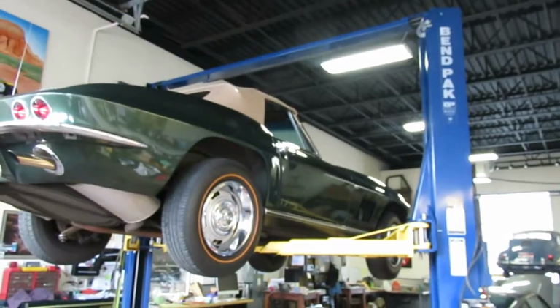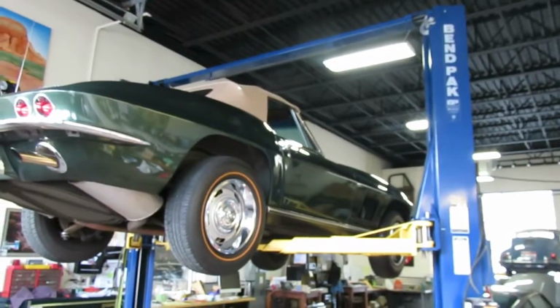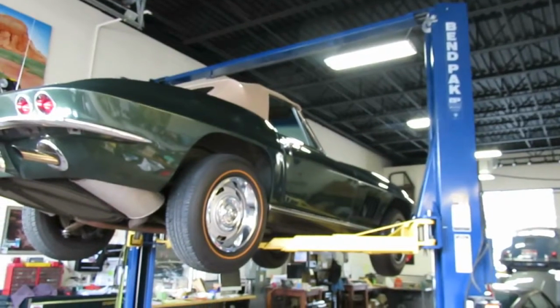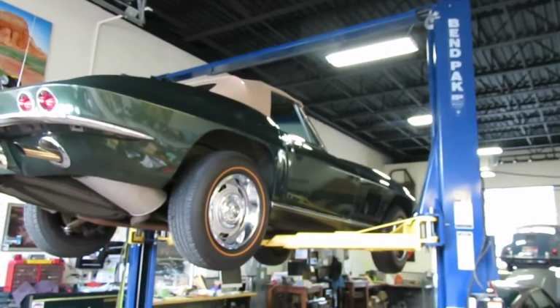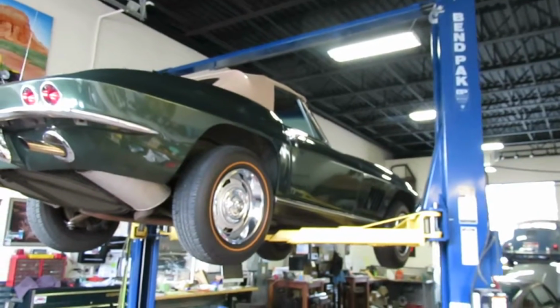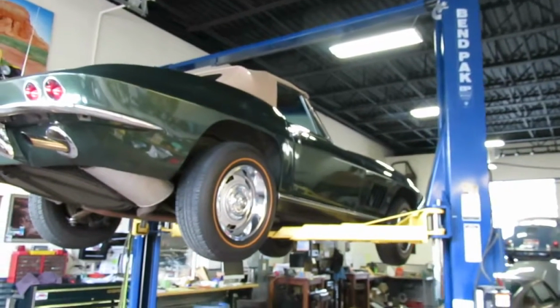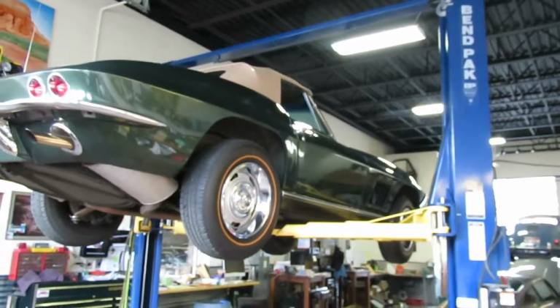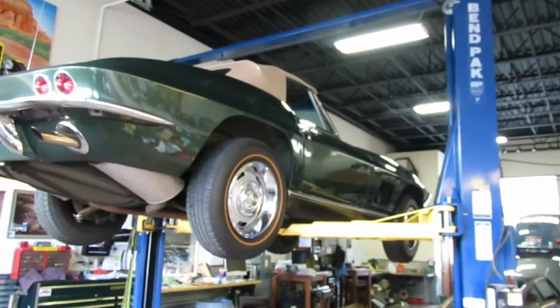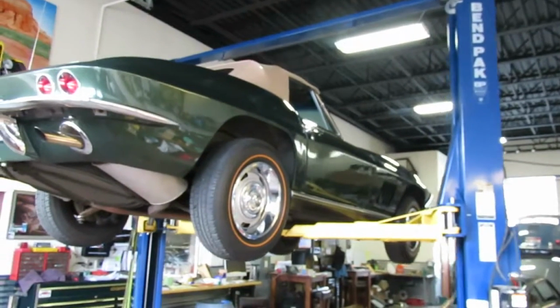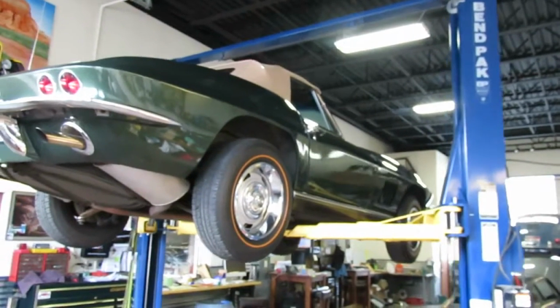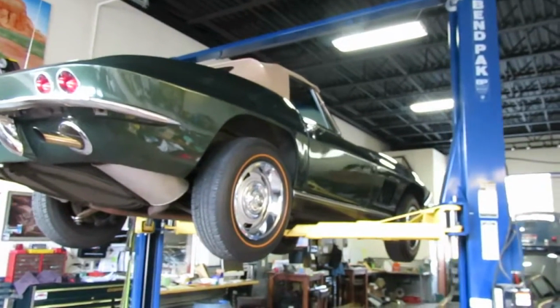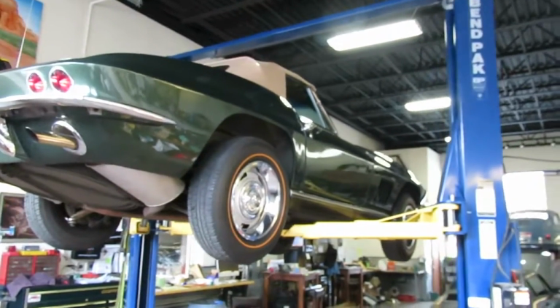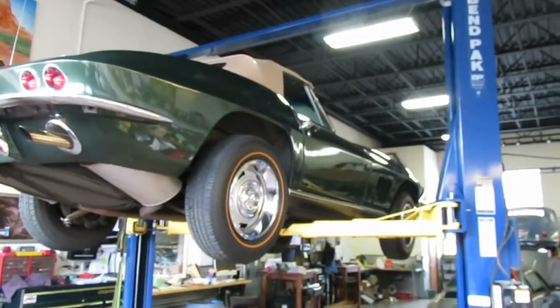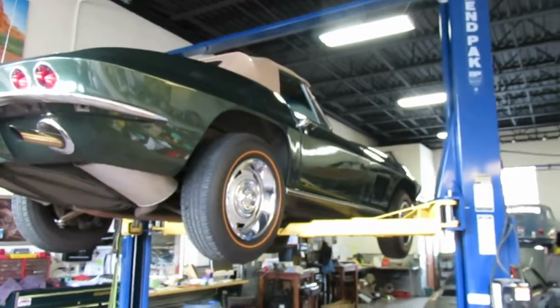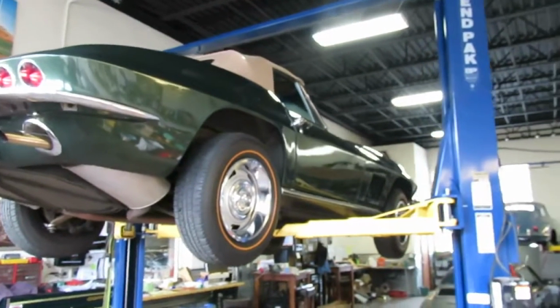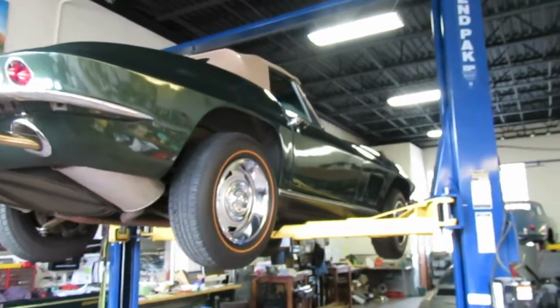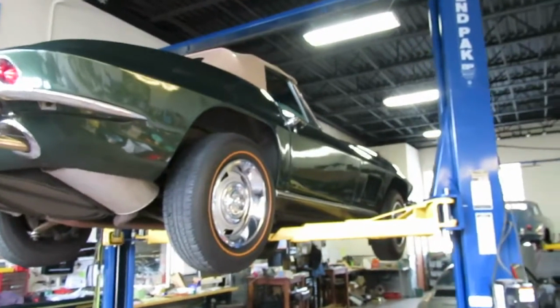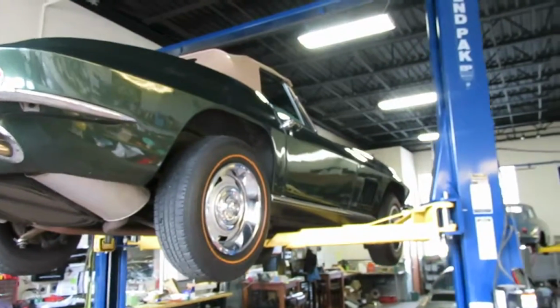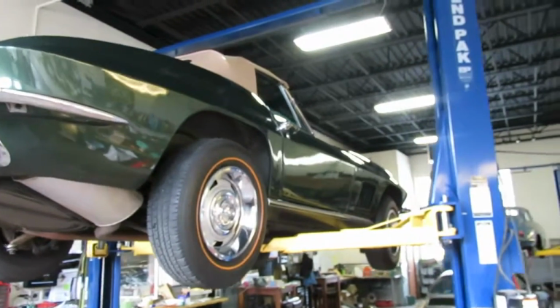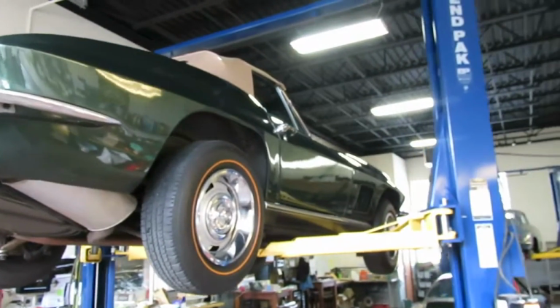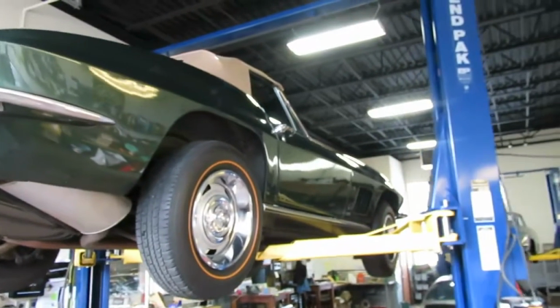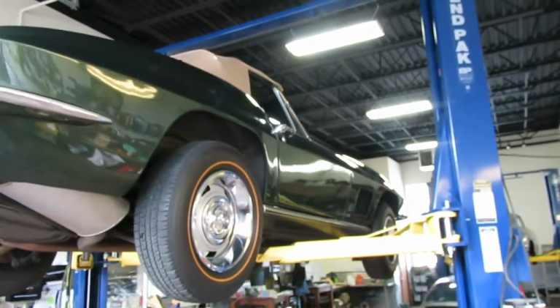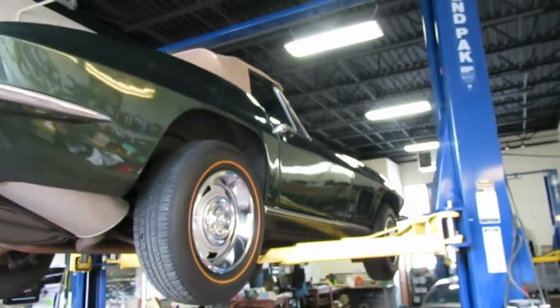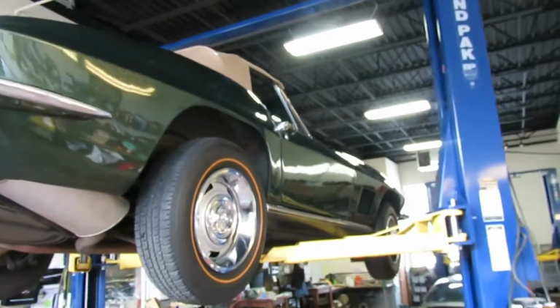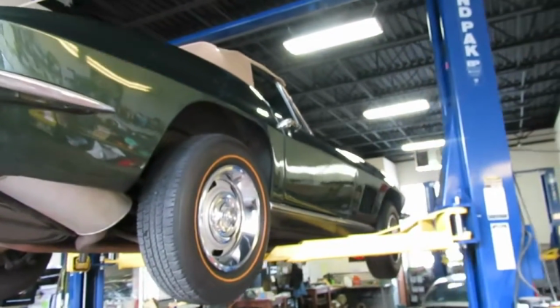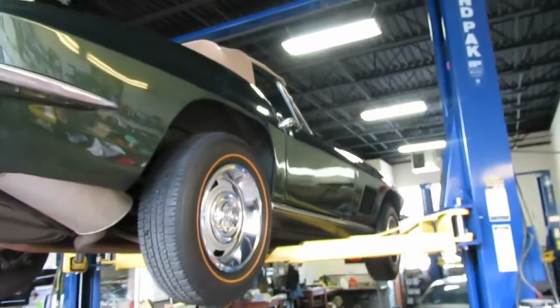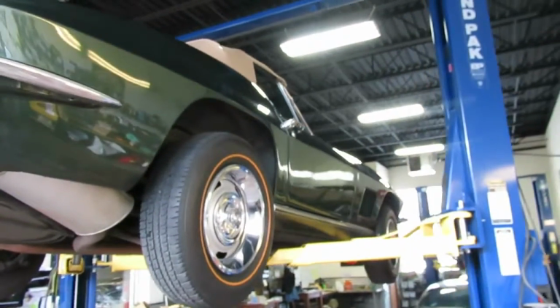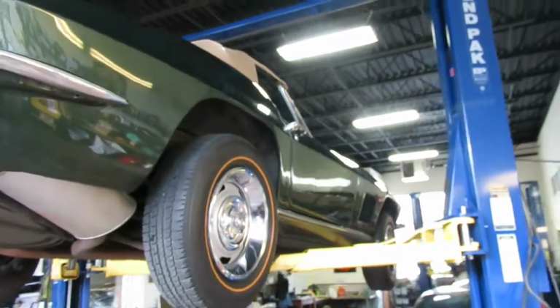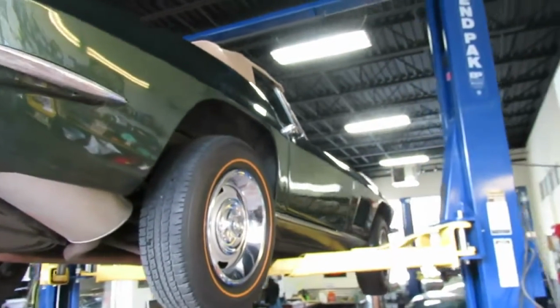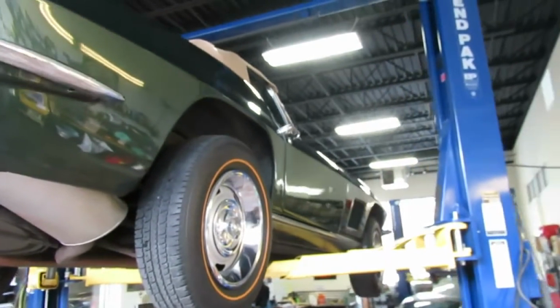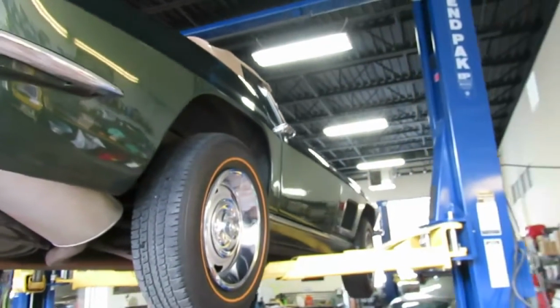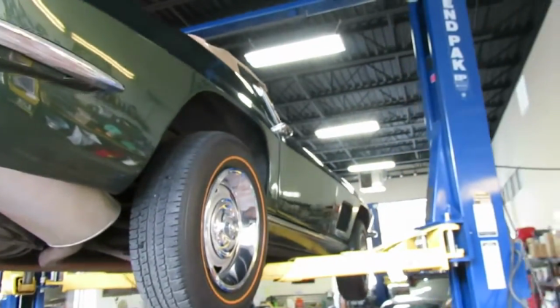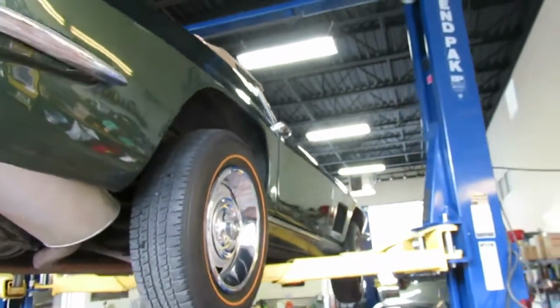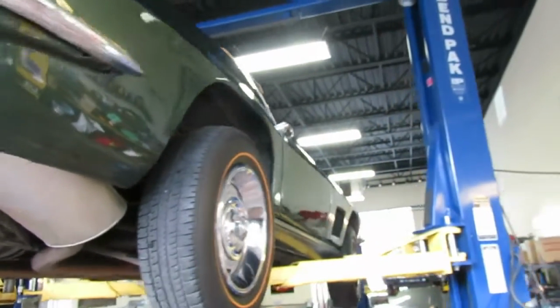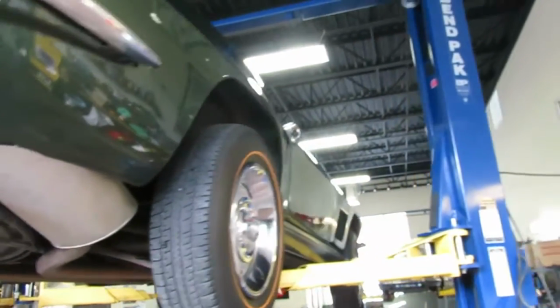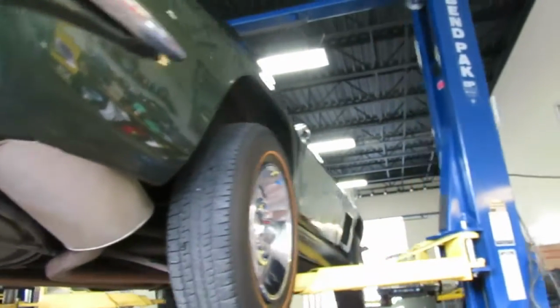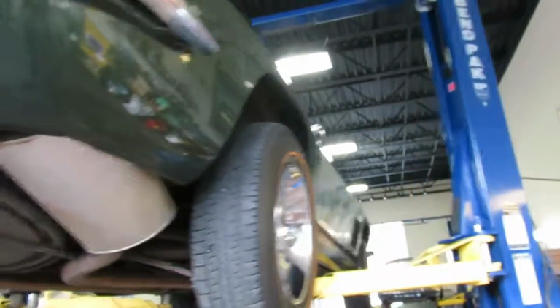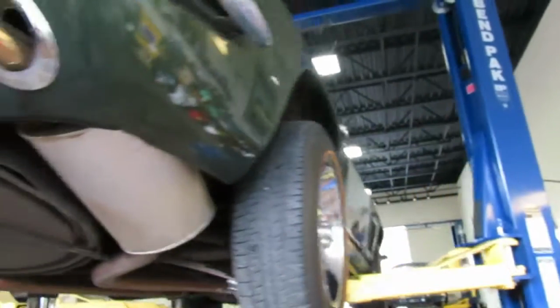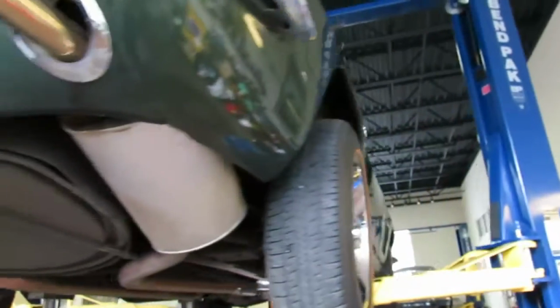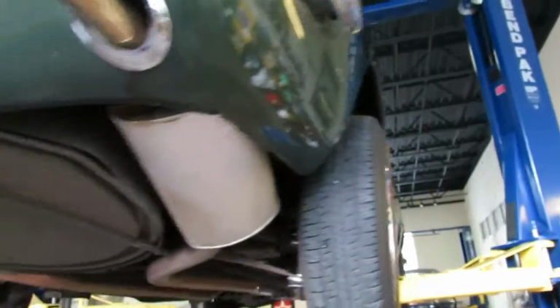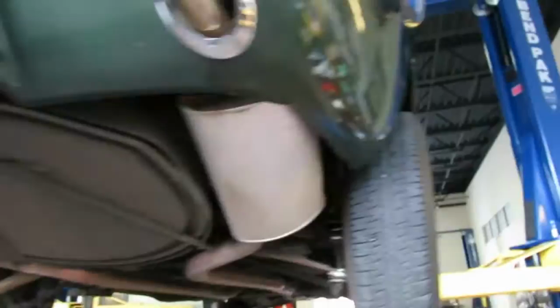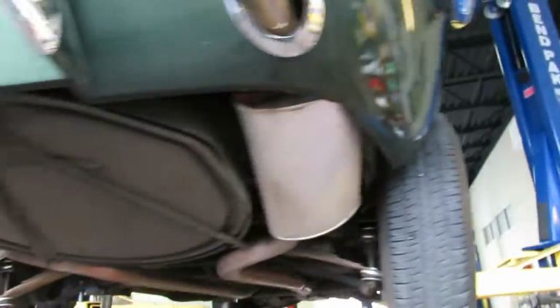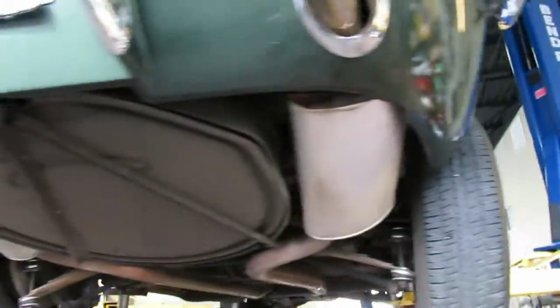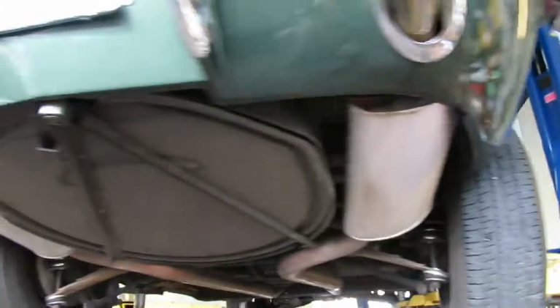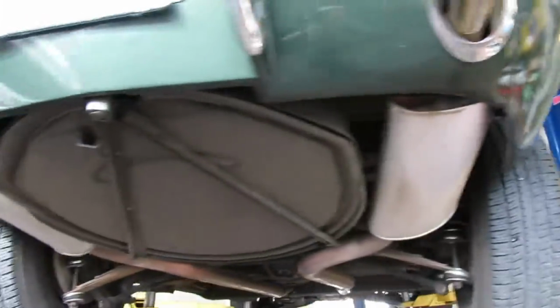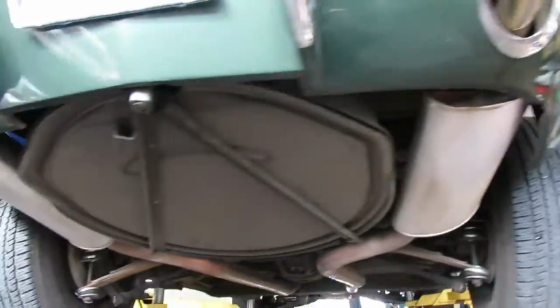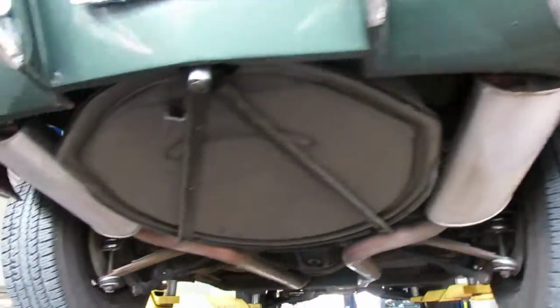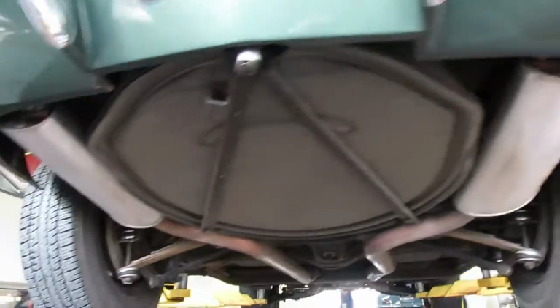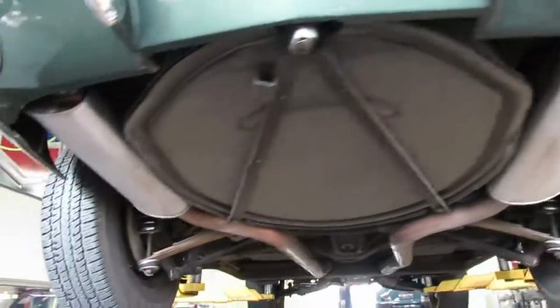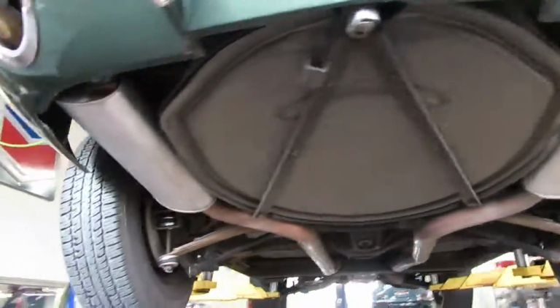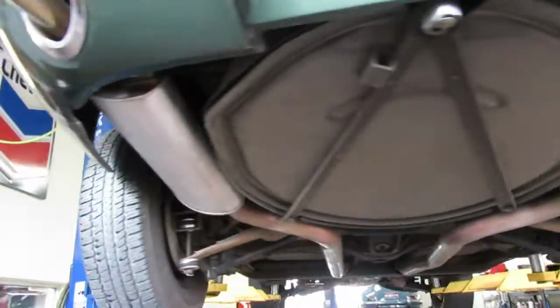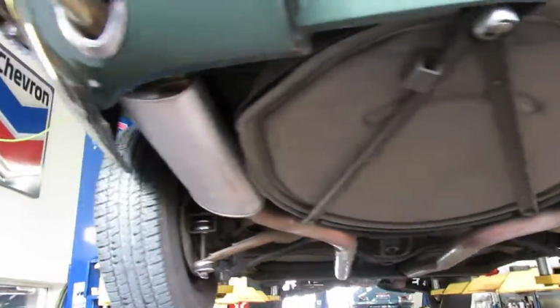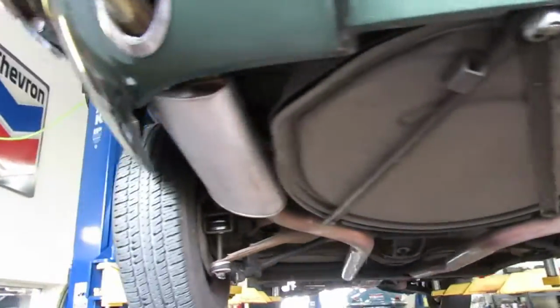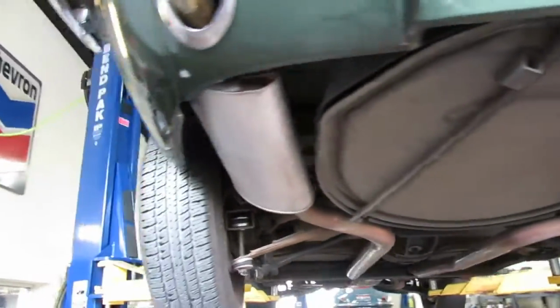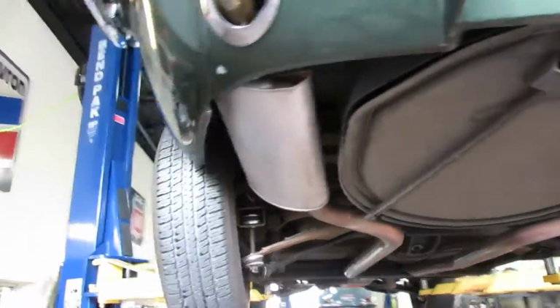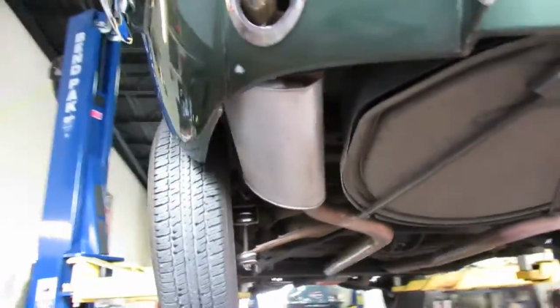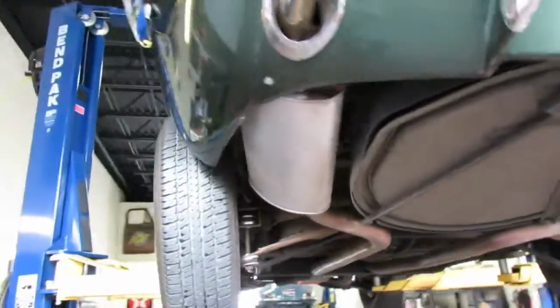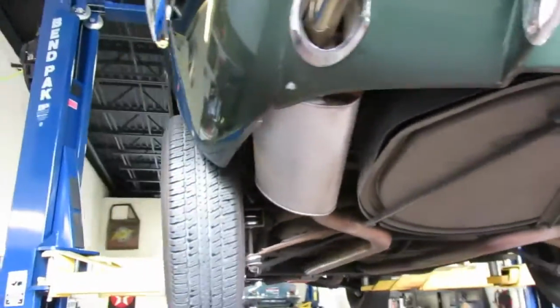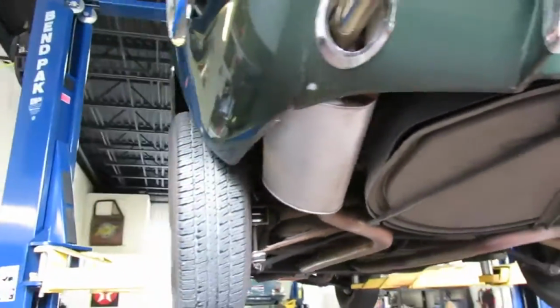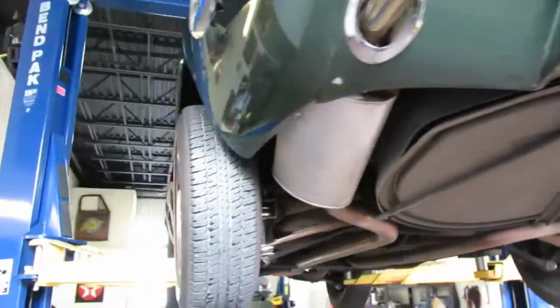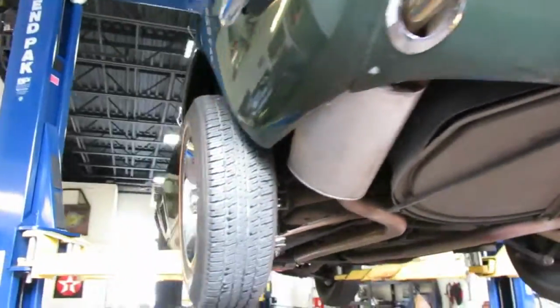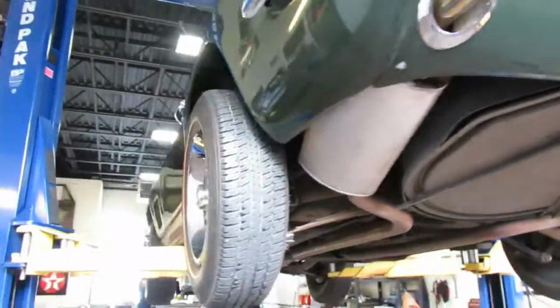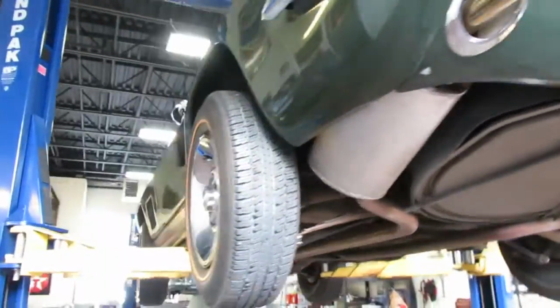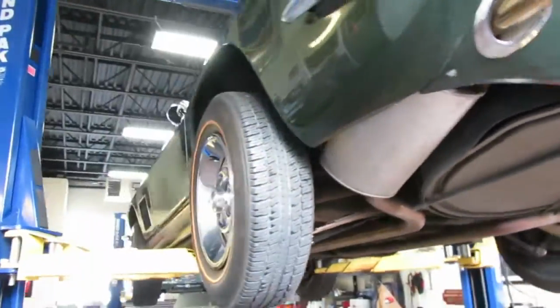Hello, it's Shep here at the Sun Valley Auto Club and I'm taking a look at the underside of this 1967 Chevrolet Corvette.